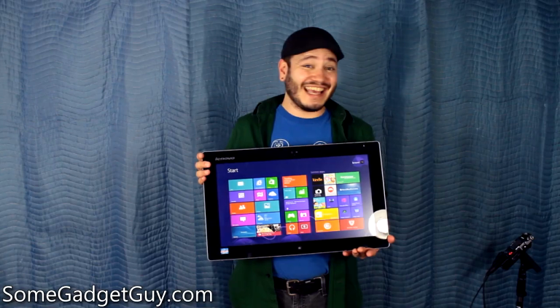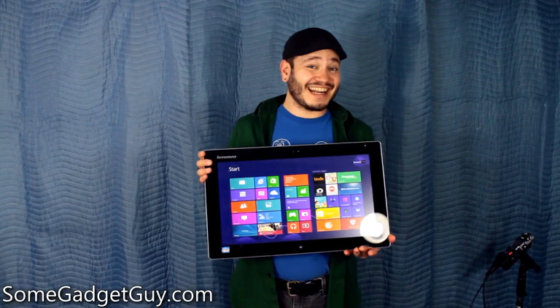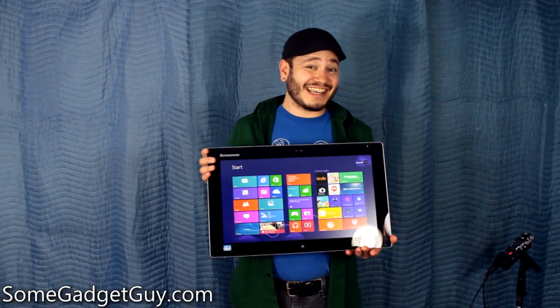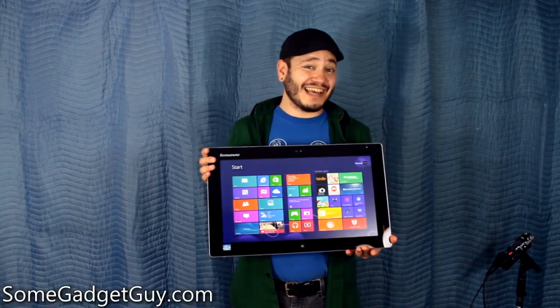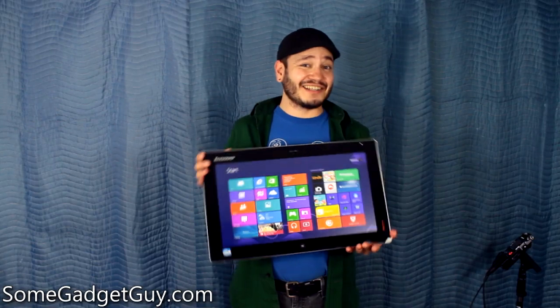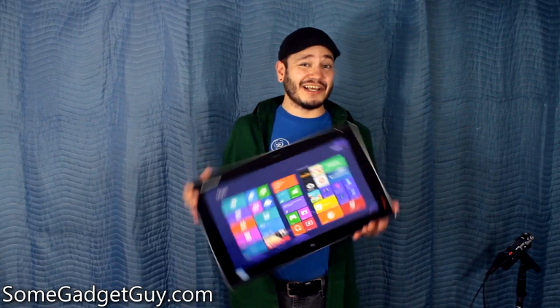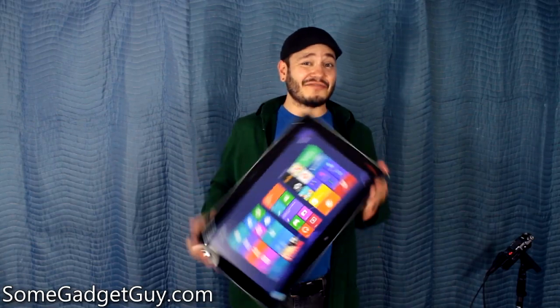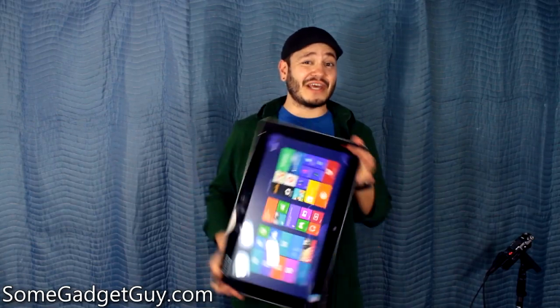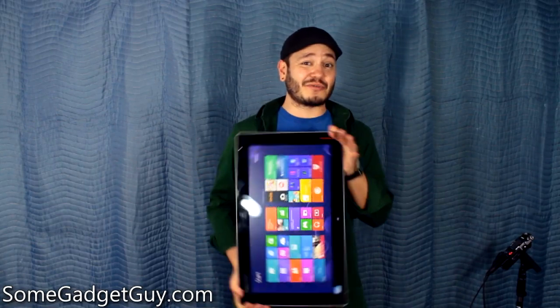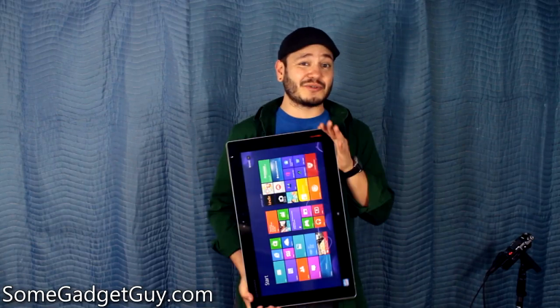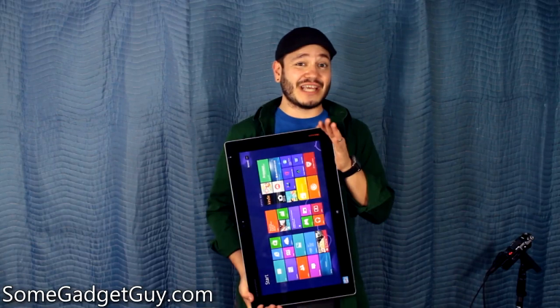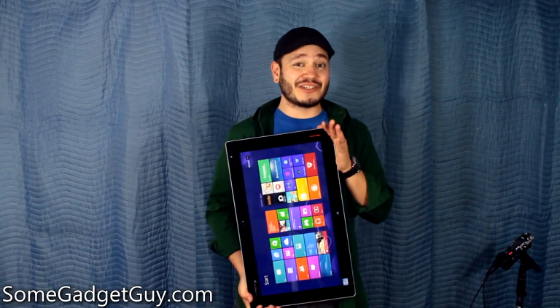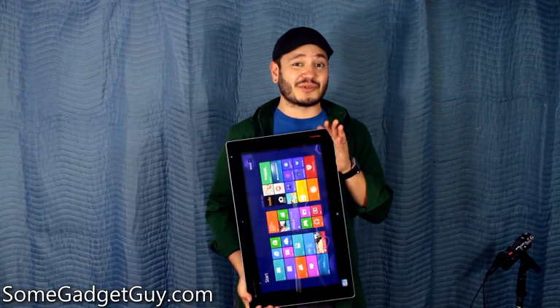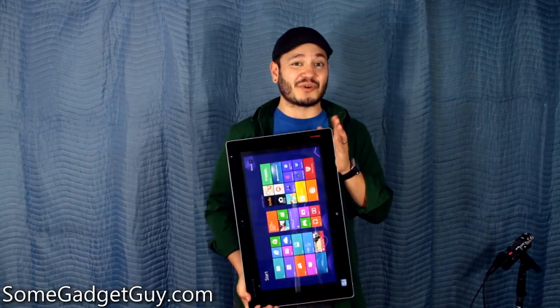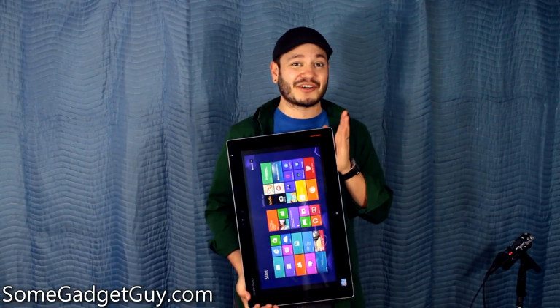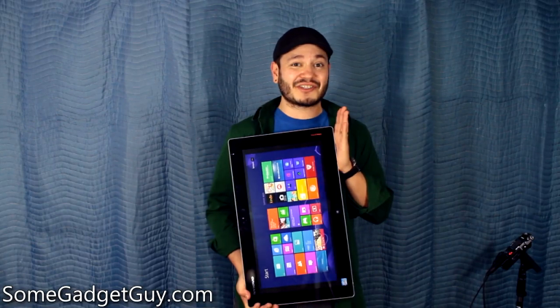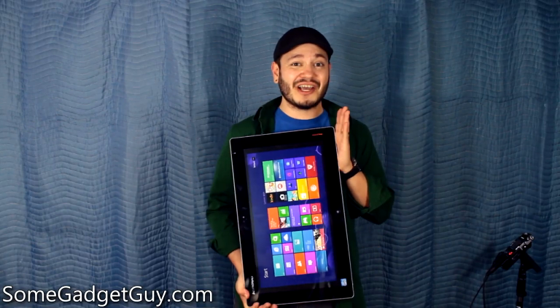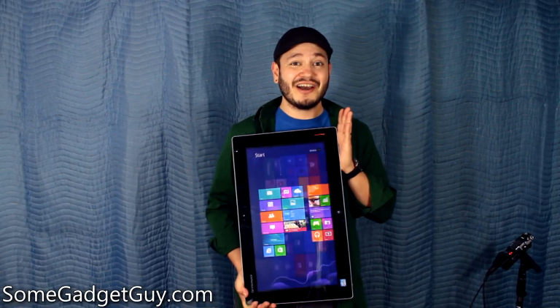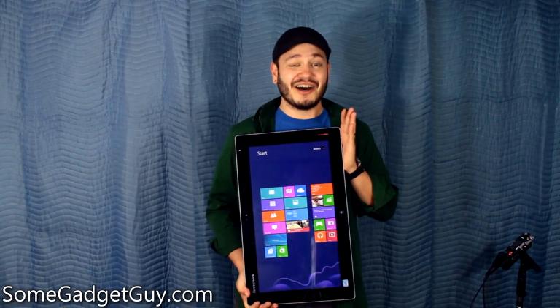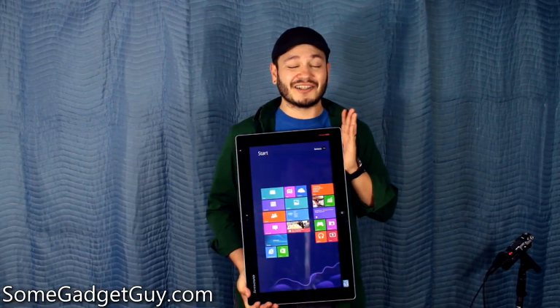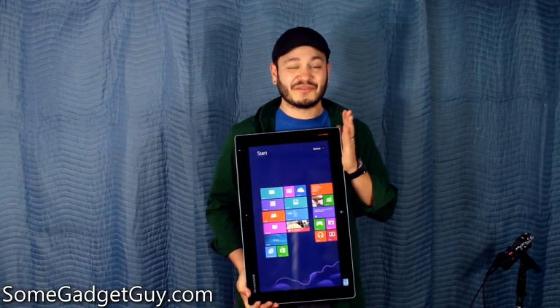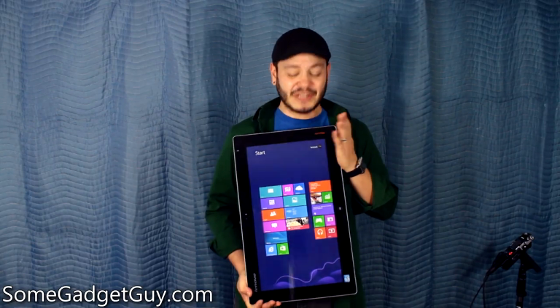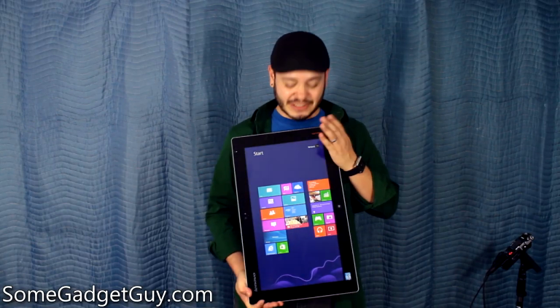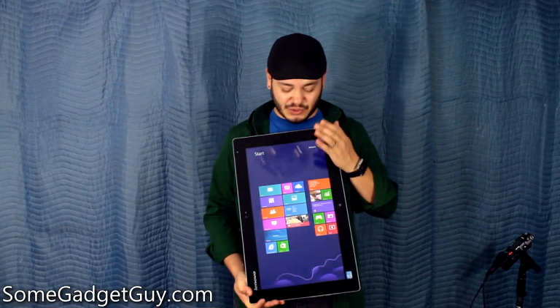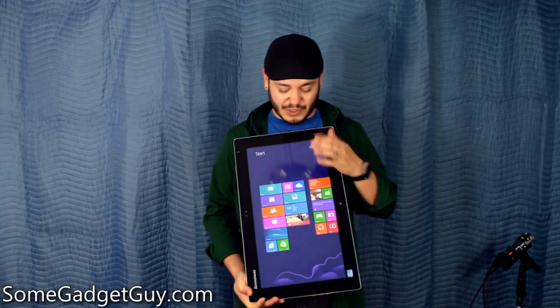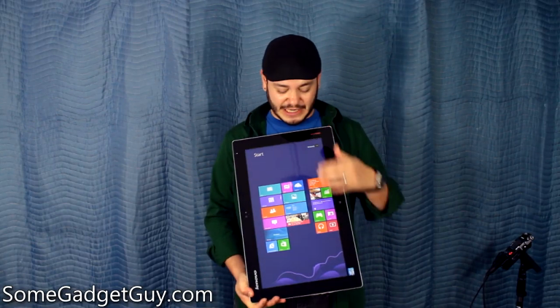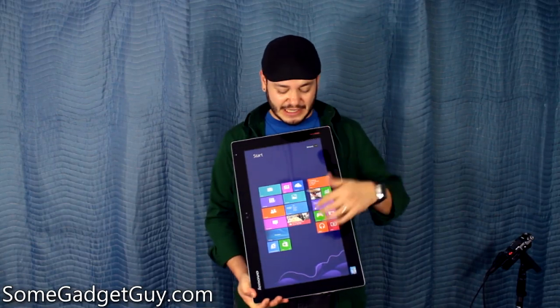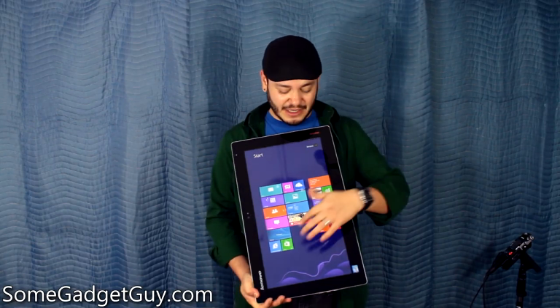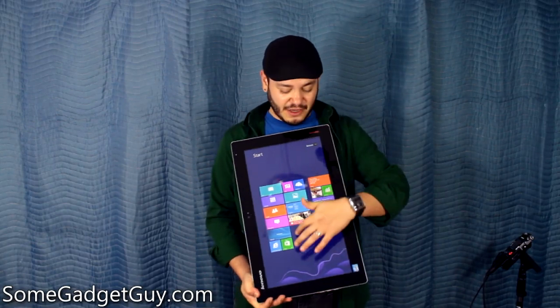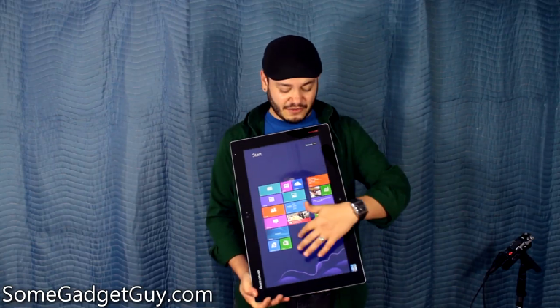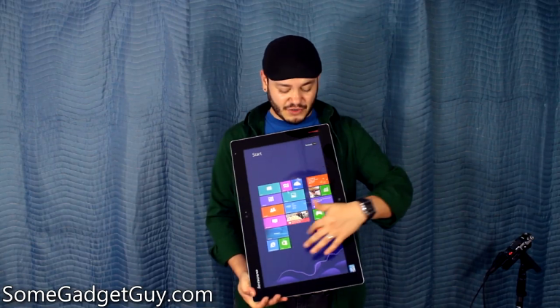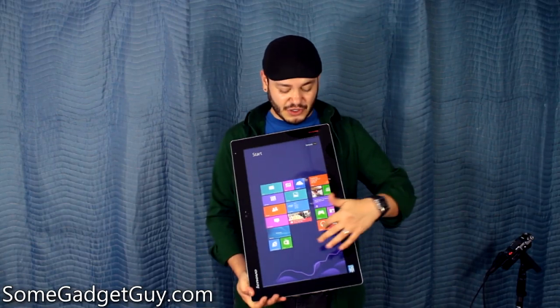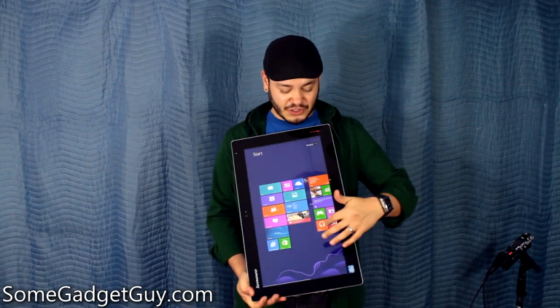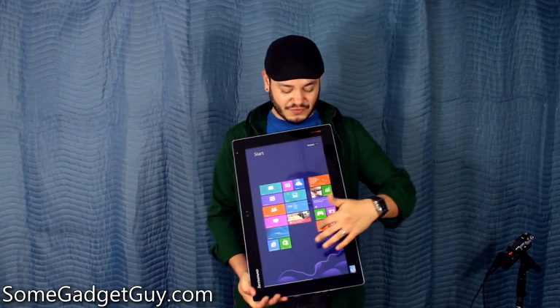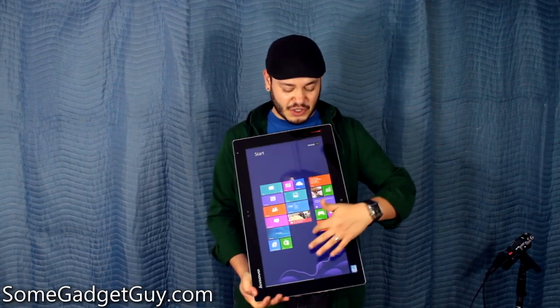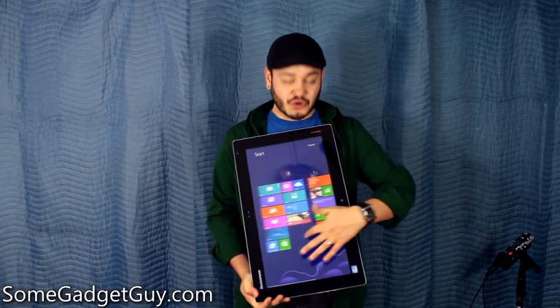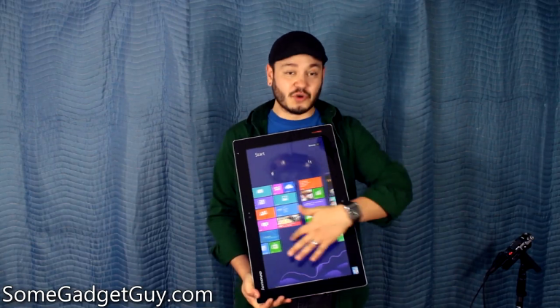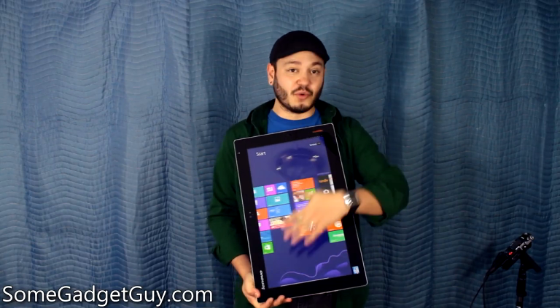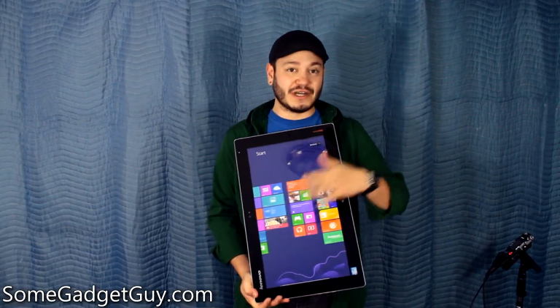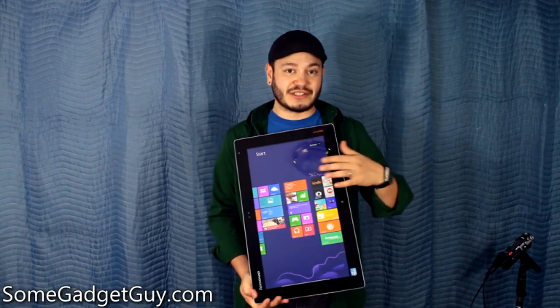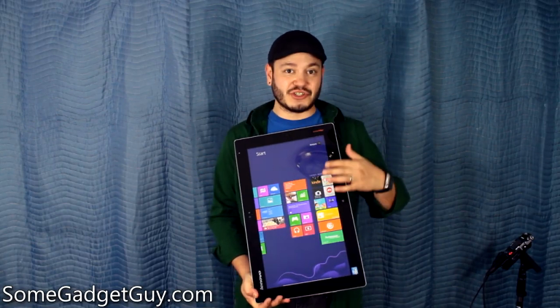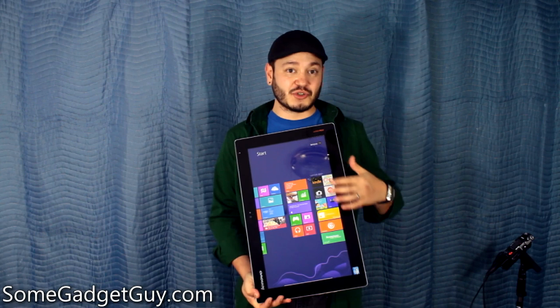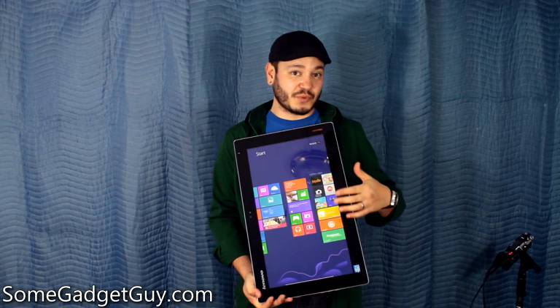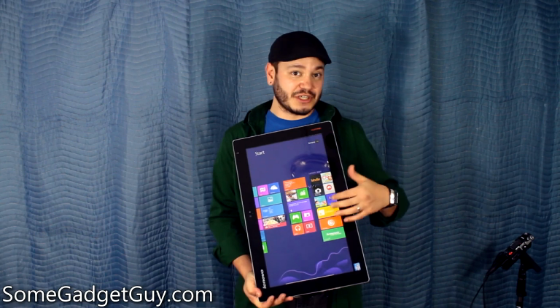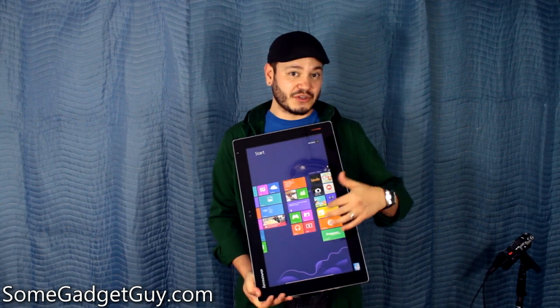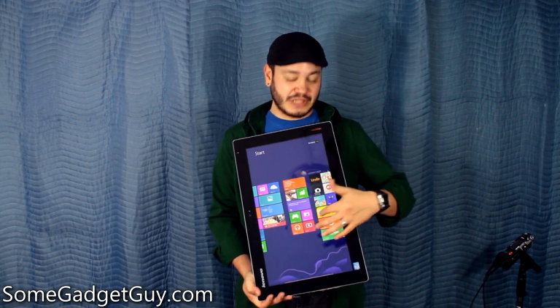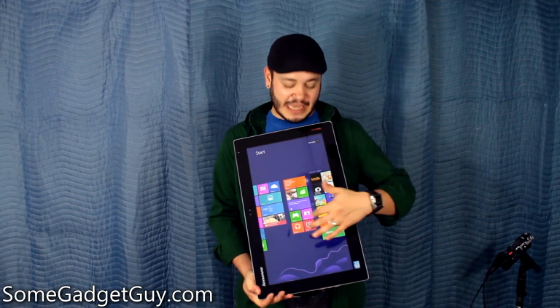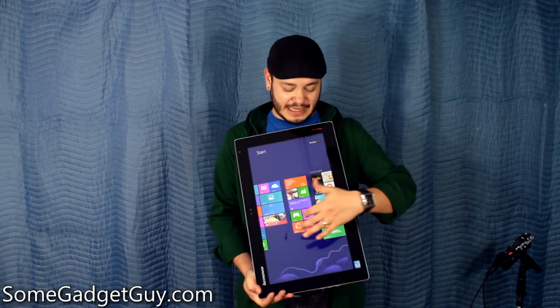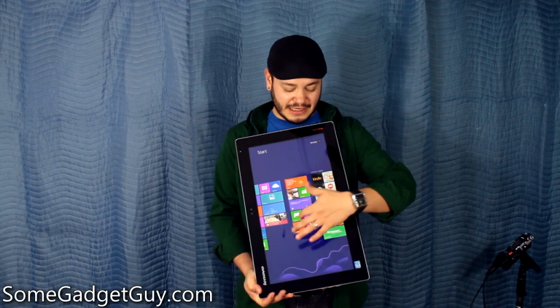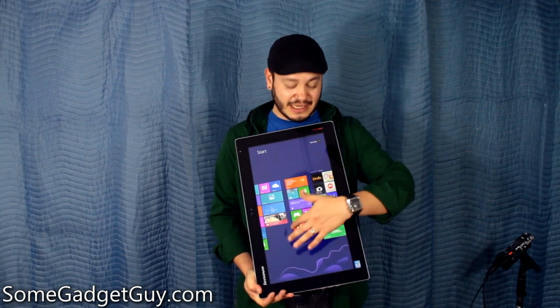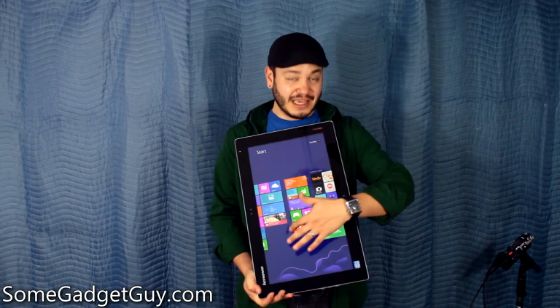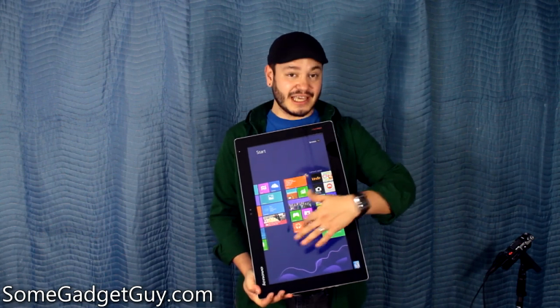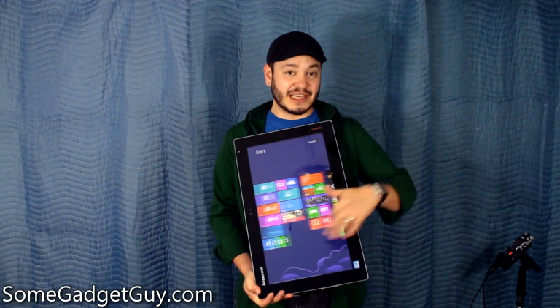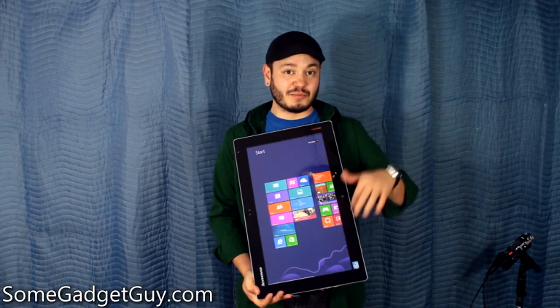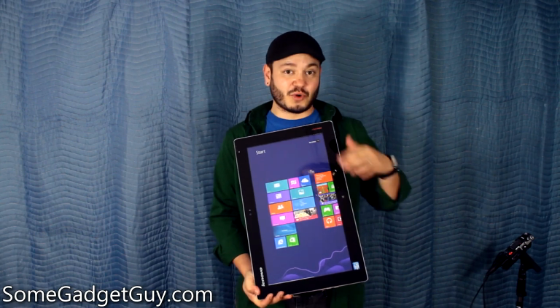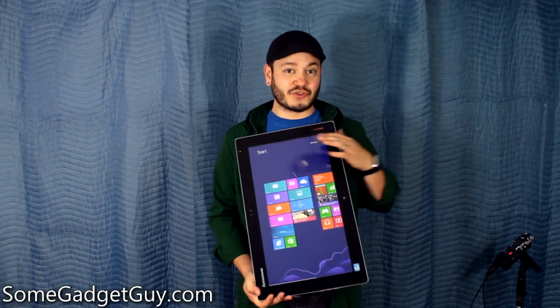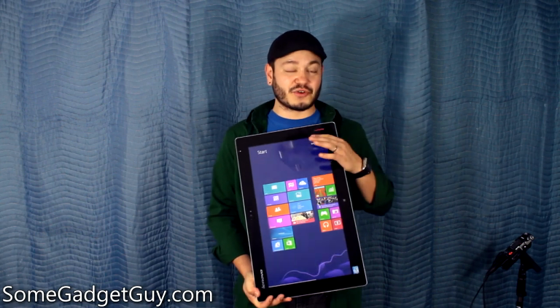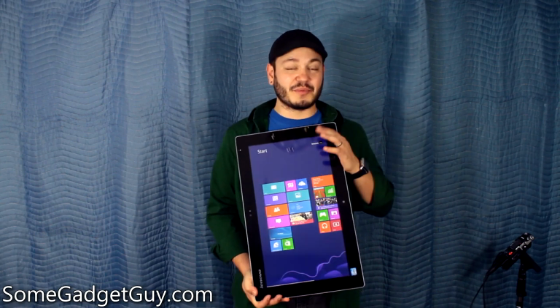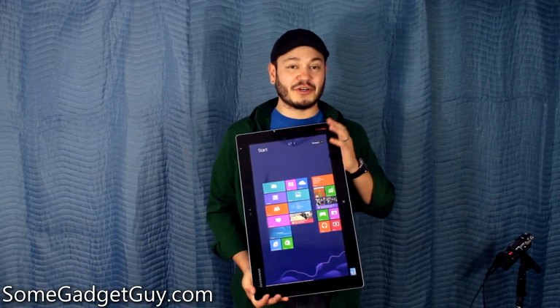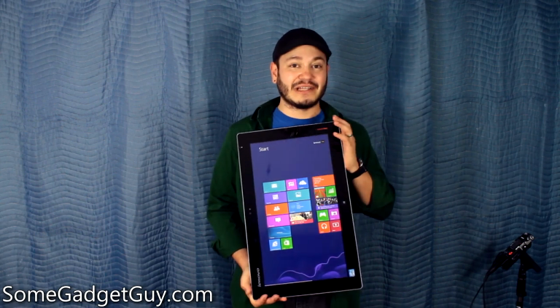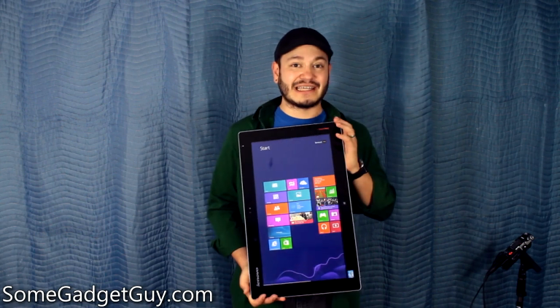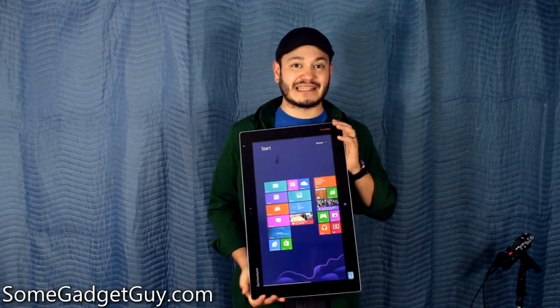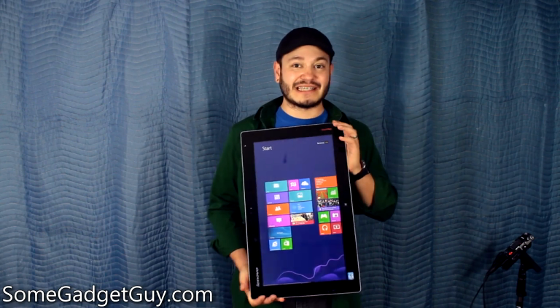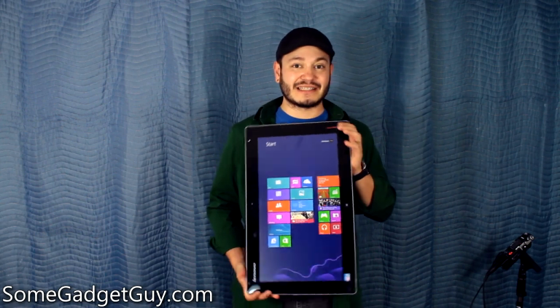I kind of love that rotation works on the Flex 20 for those of you who want to use Windows 8 in portrait mode.